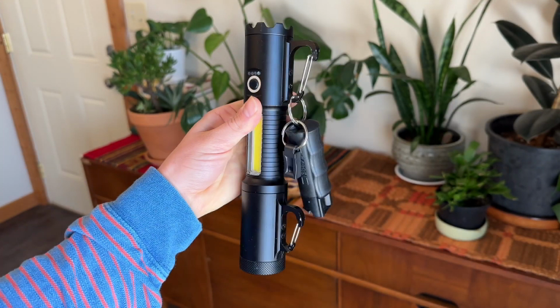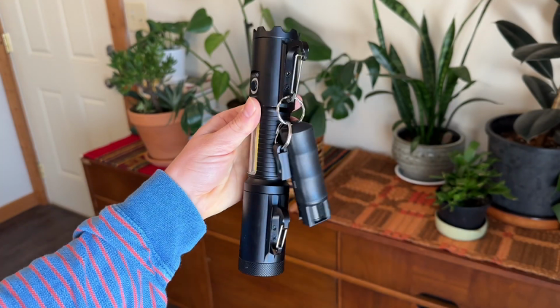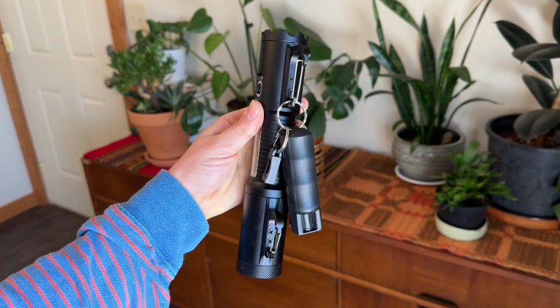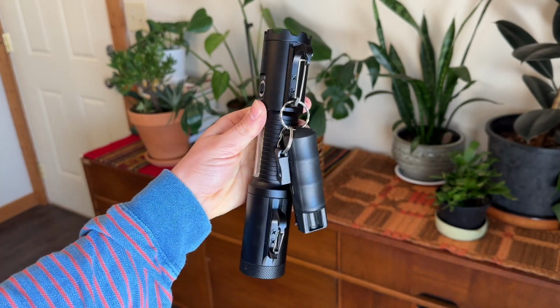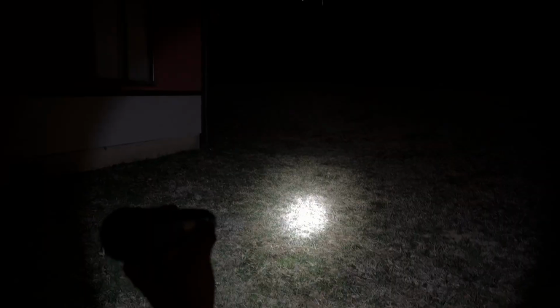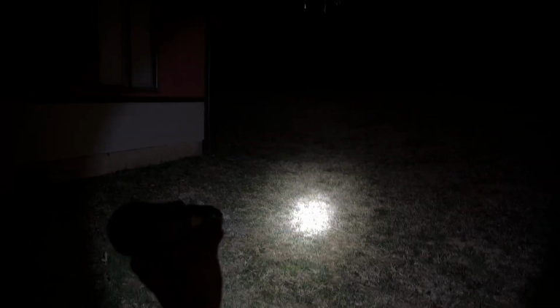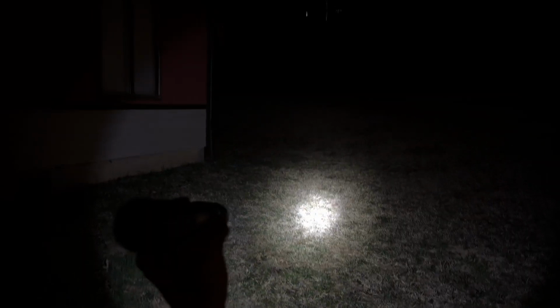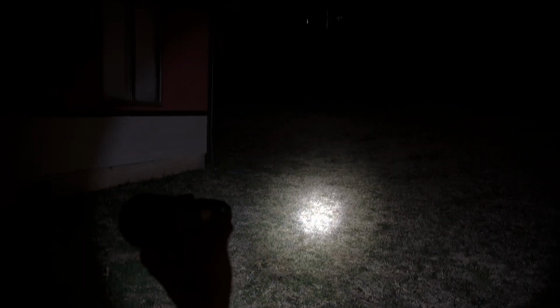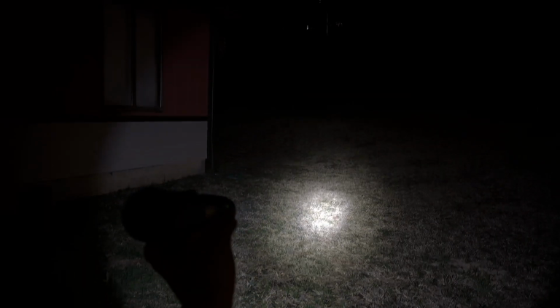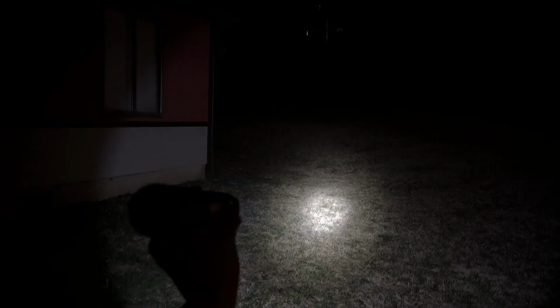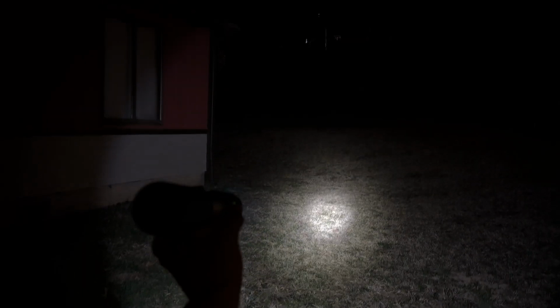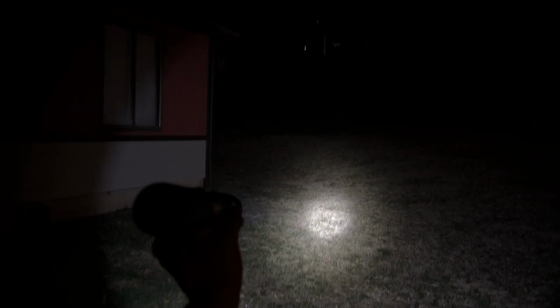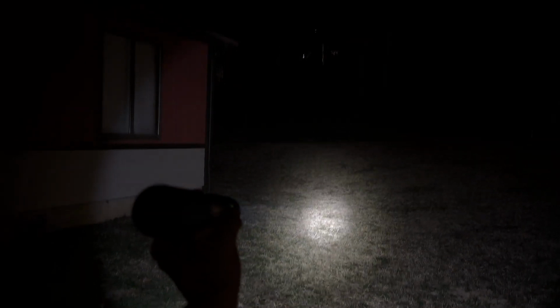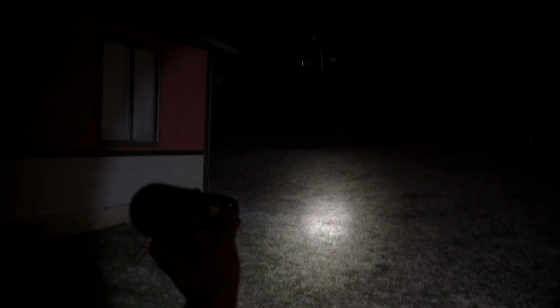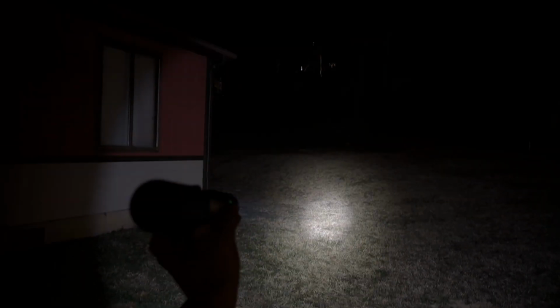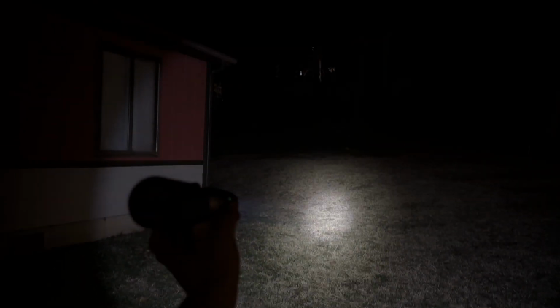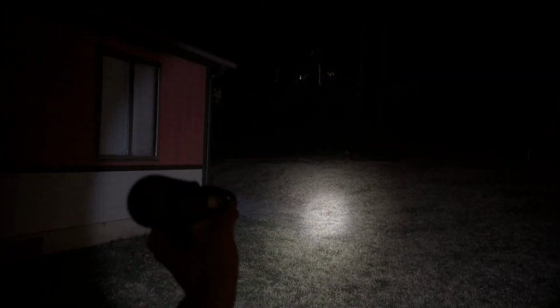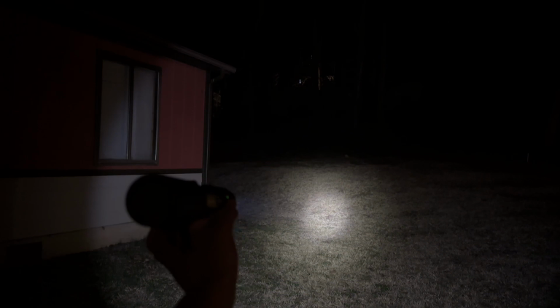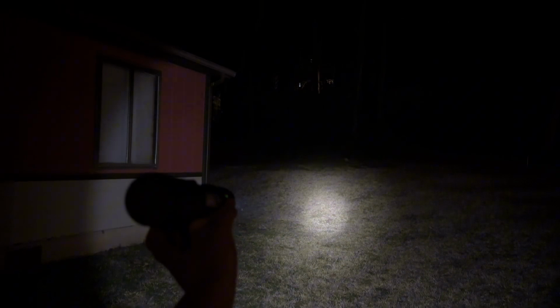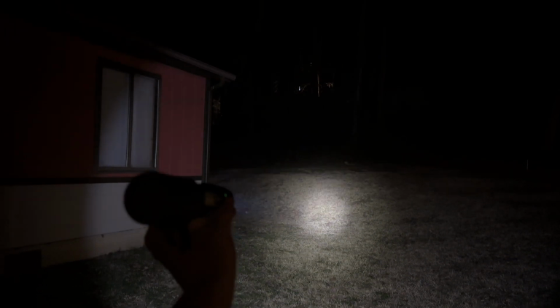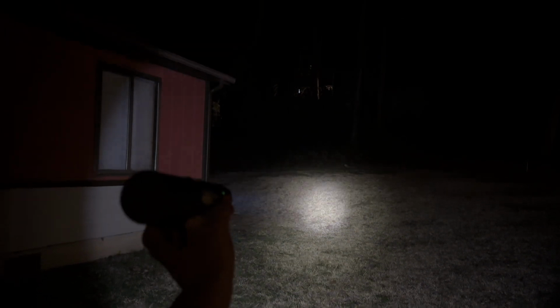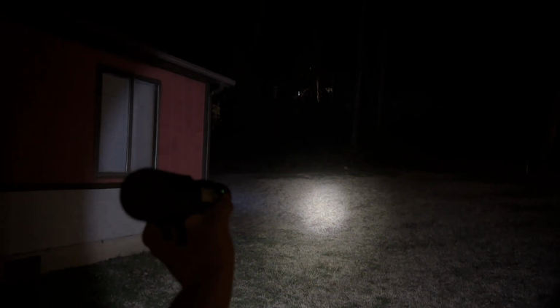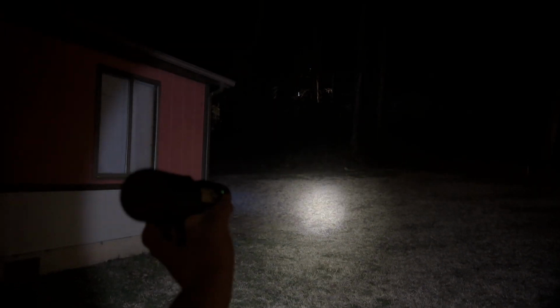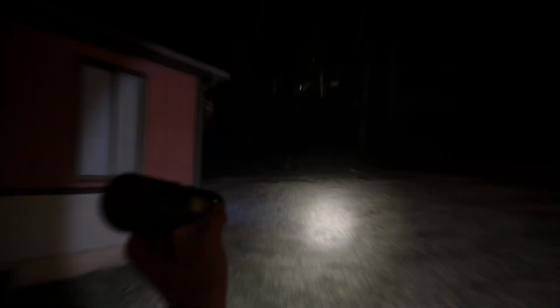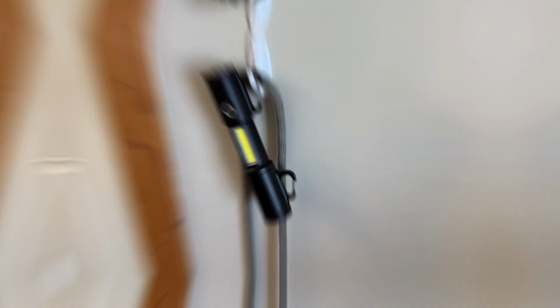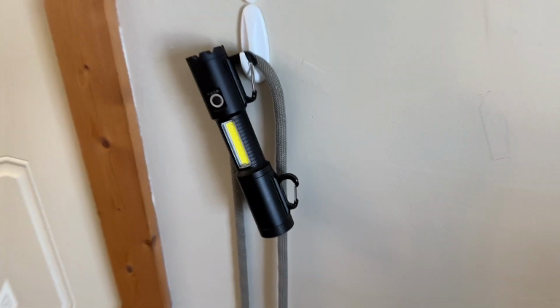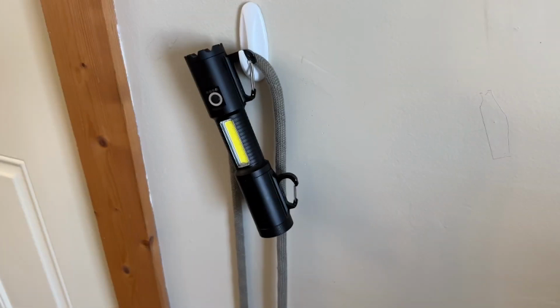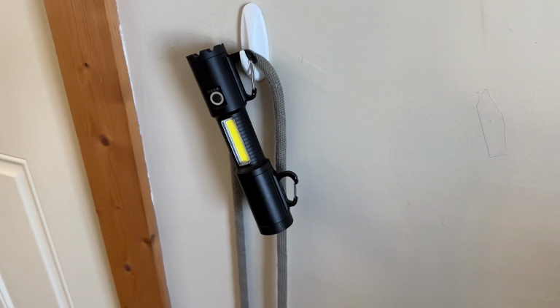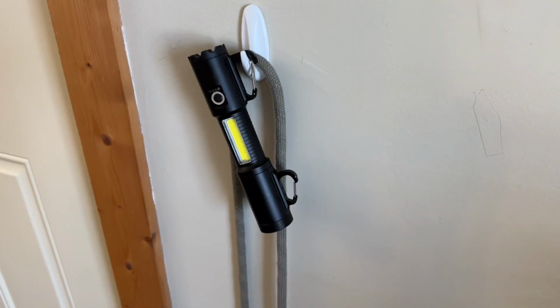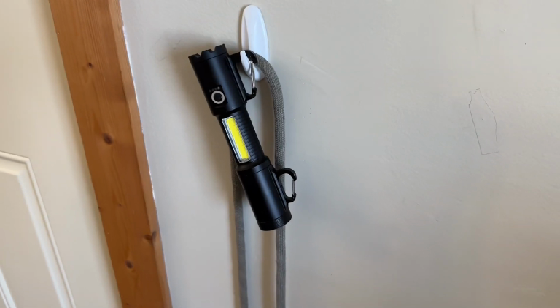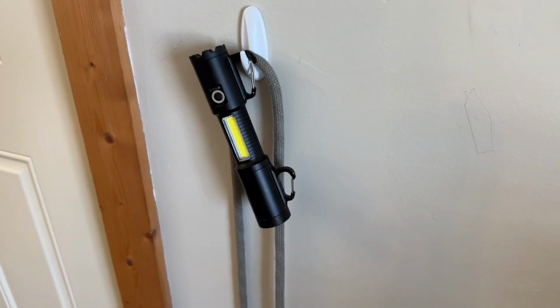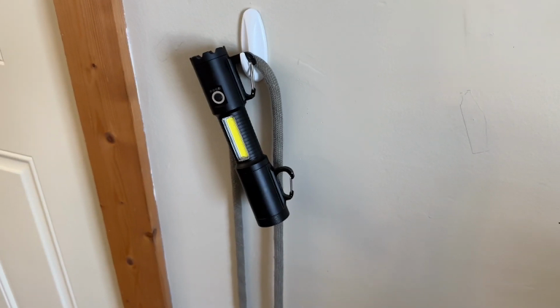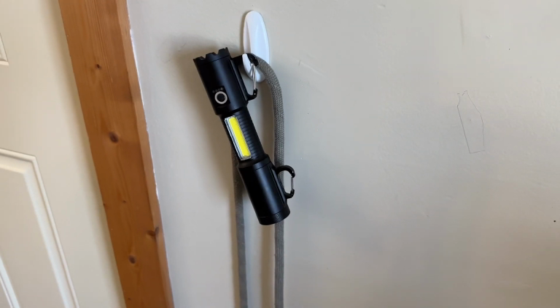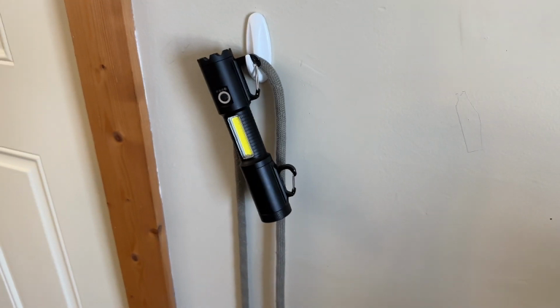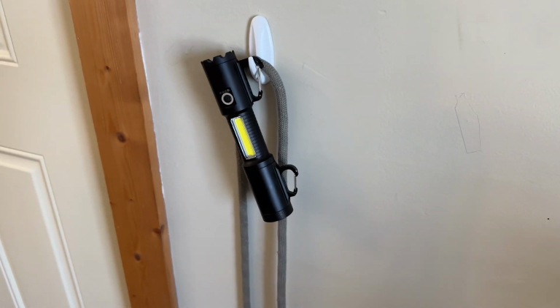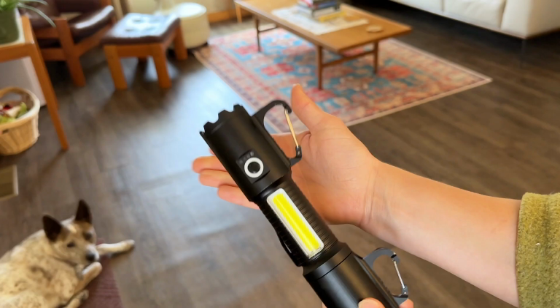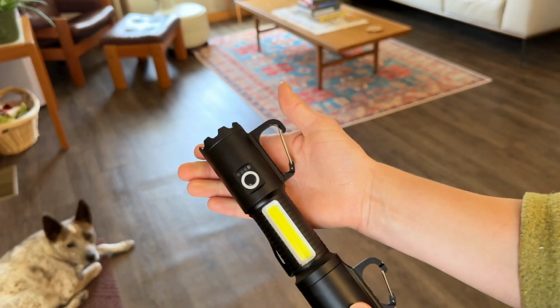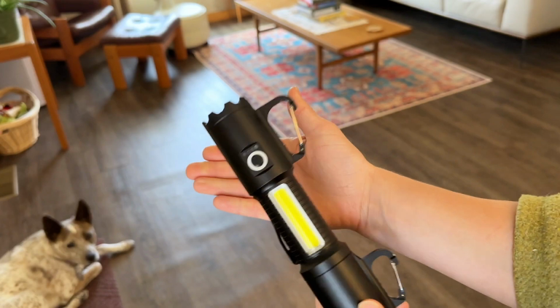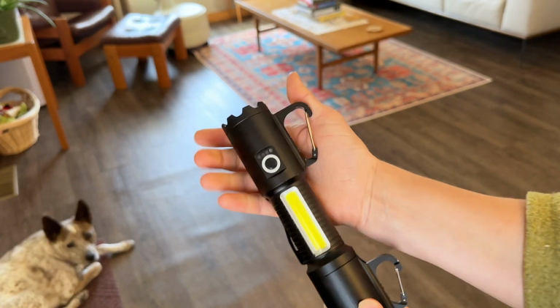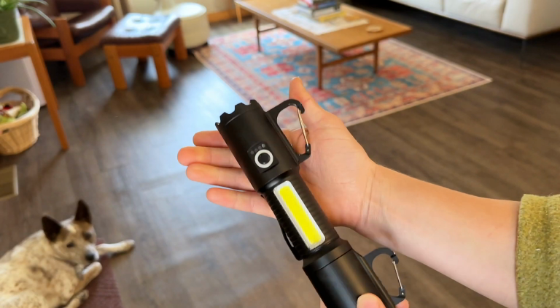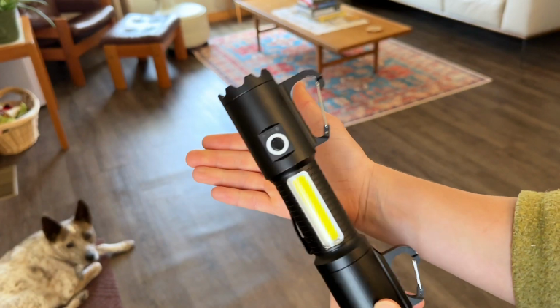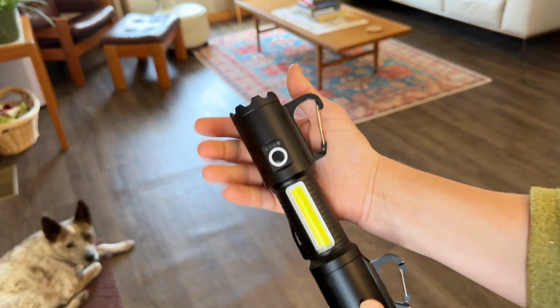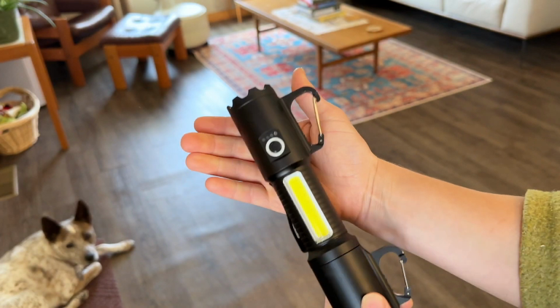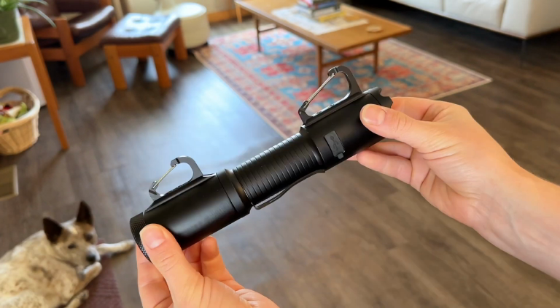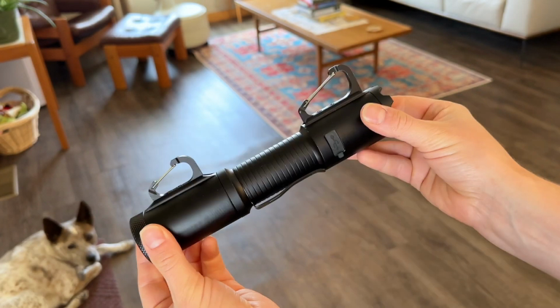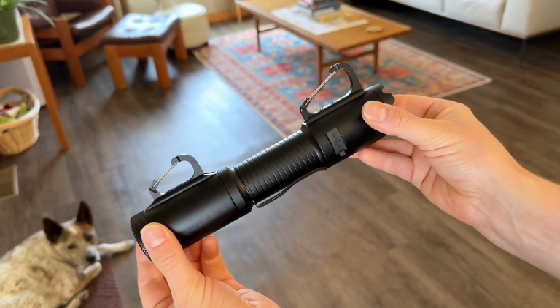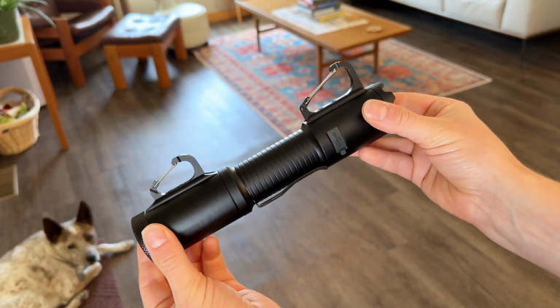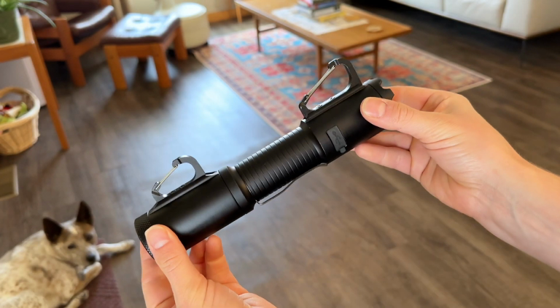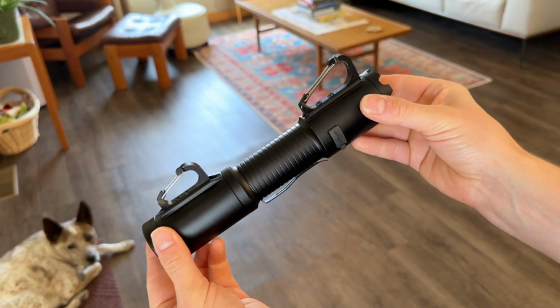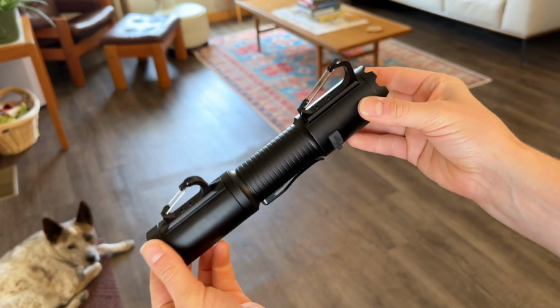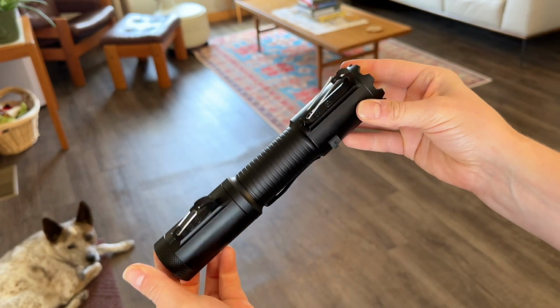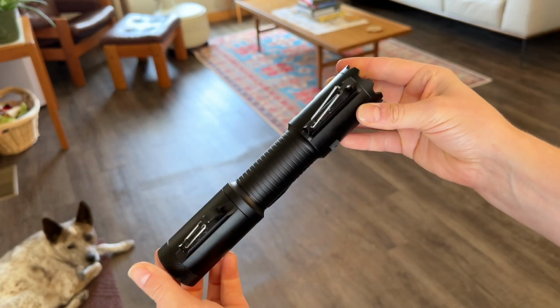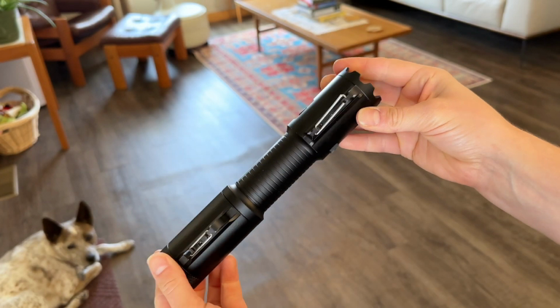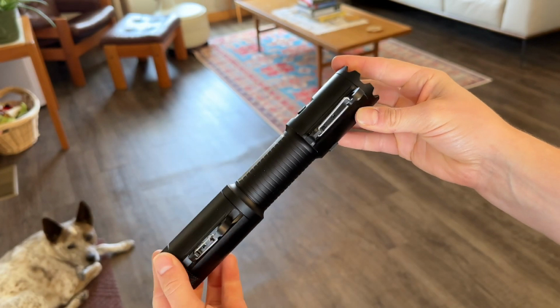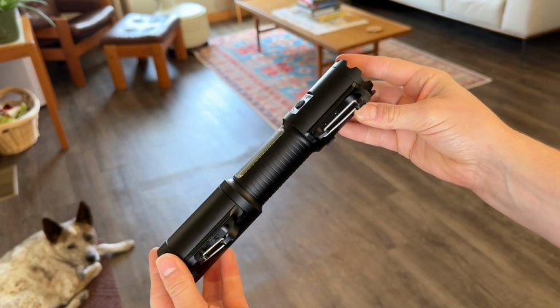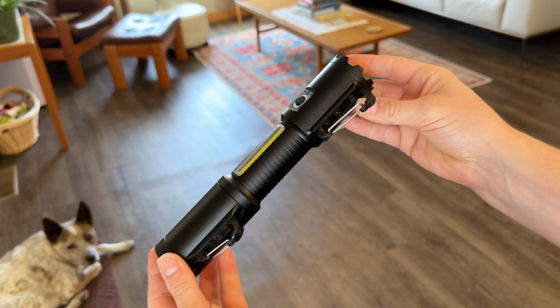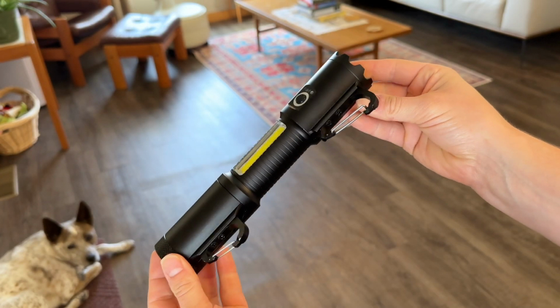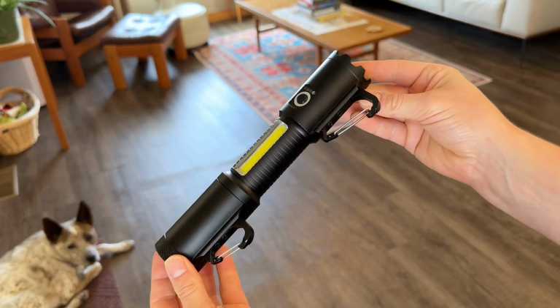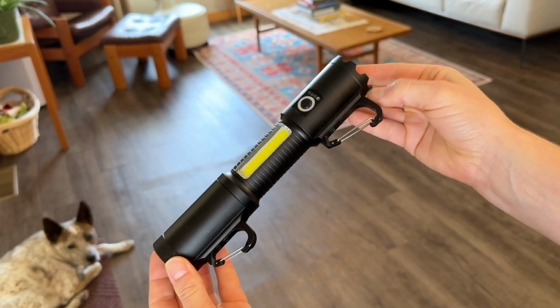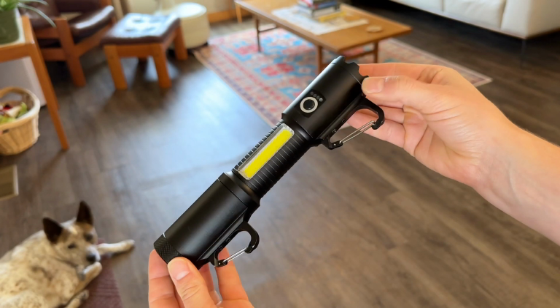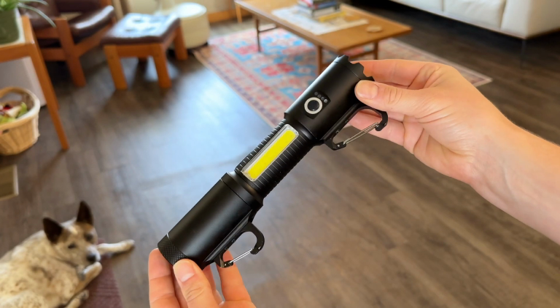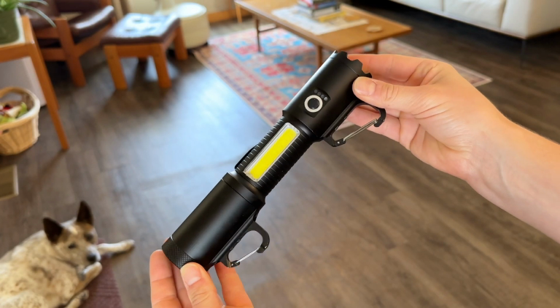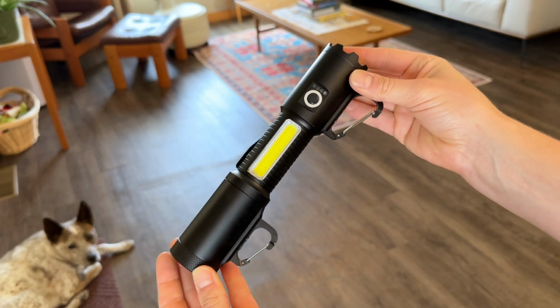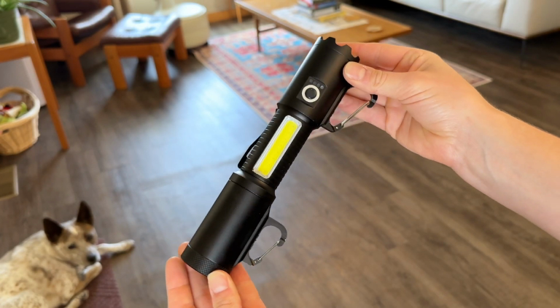Be safe, seen, and prepared. Ditch the old flashlights that leave you in the dark and get the Dr. Mike's Prepper flashlight today.